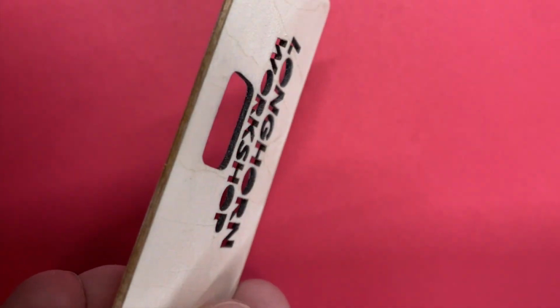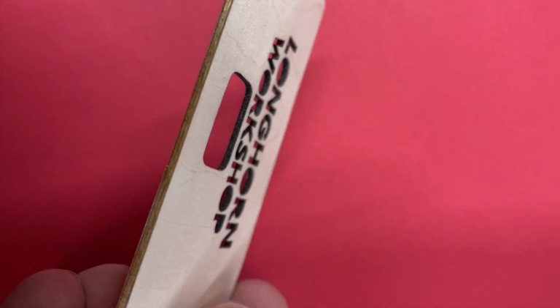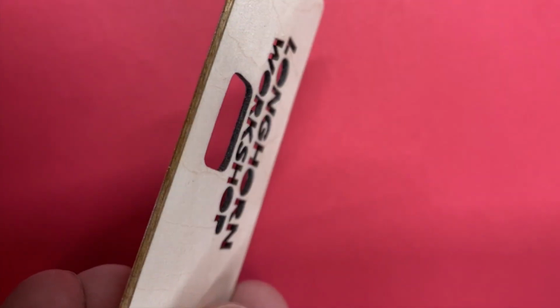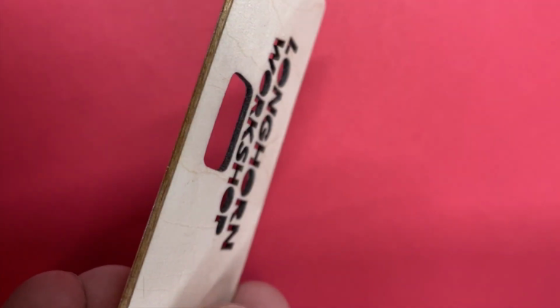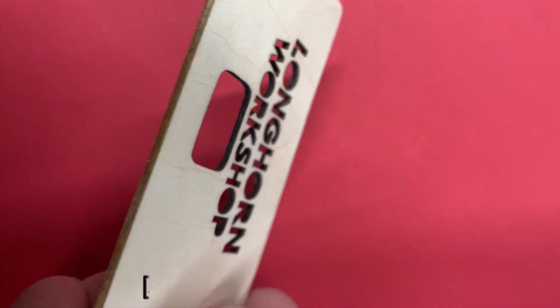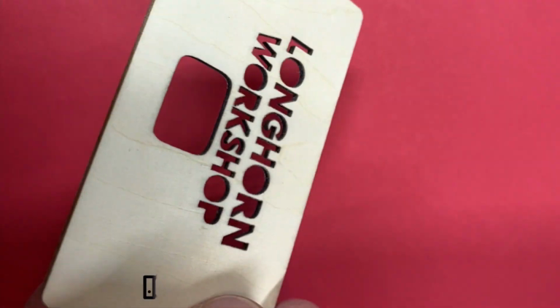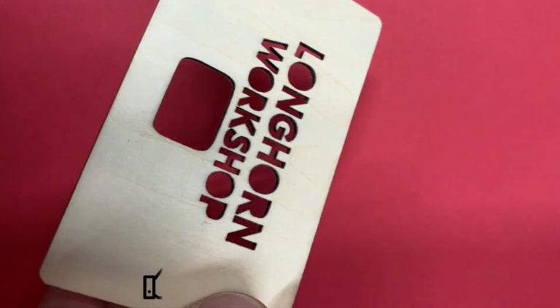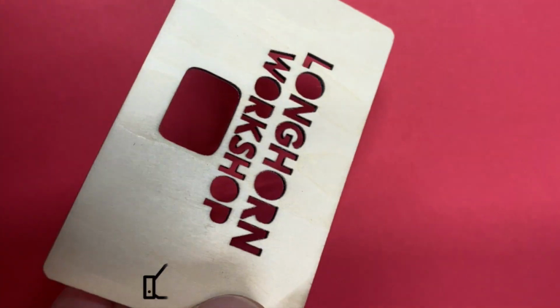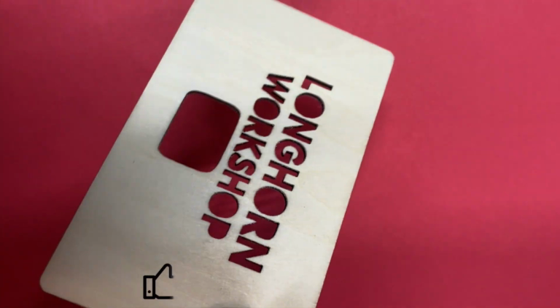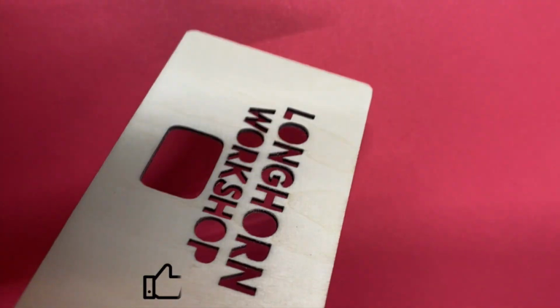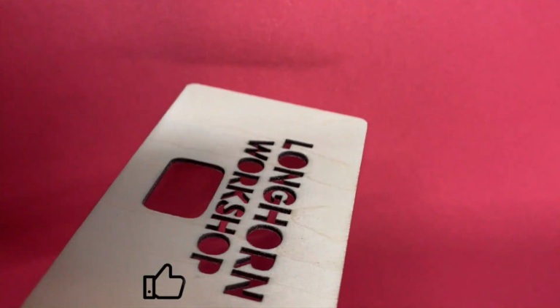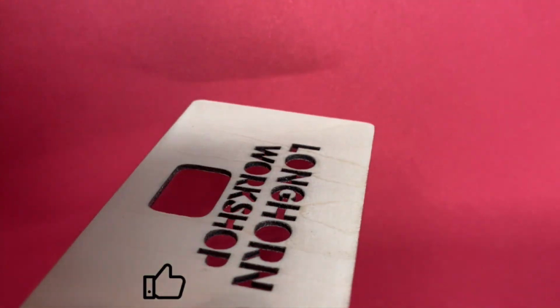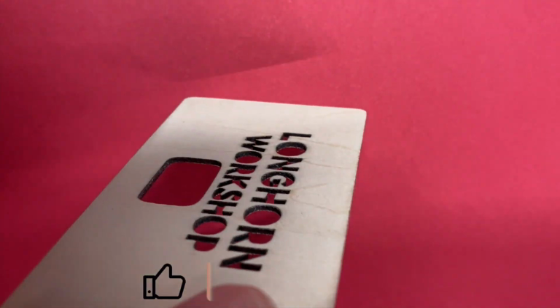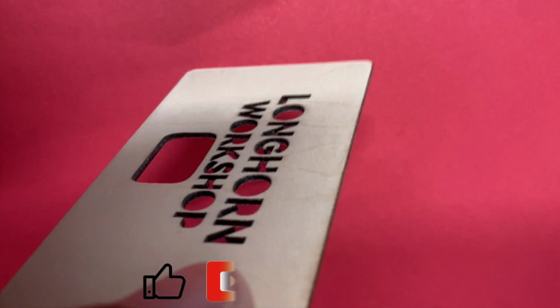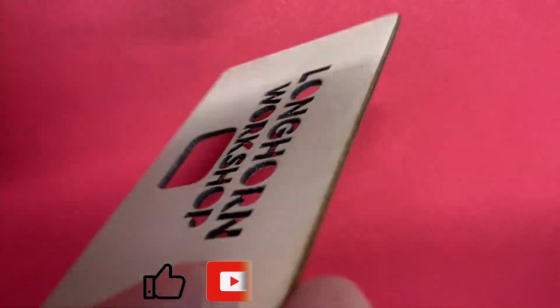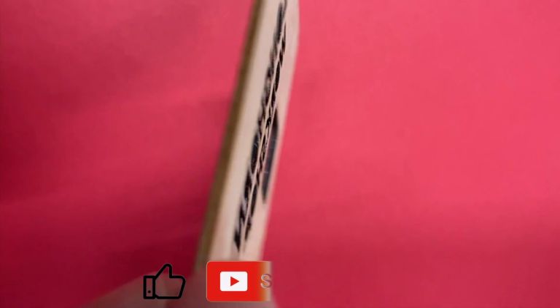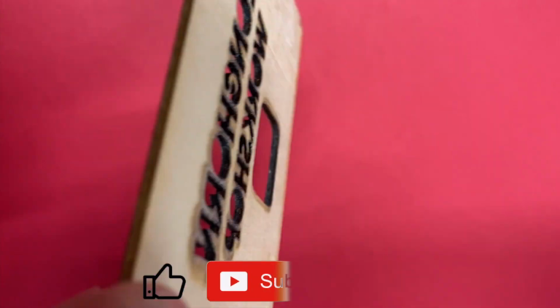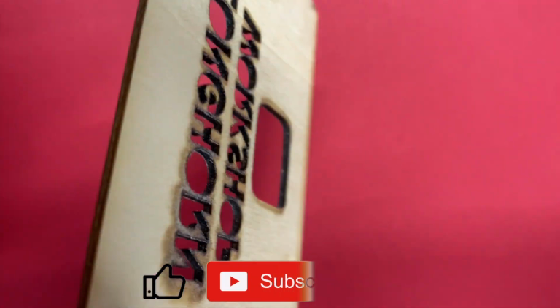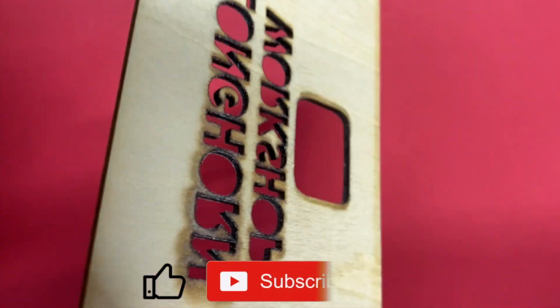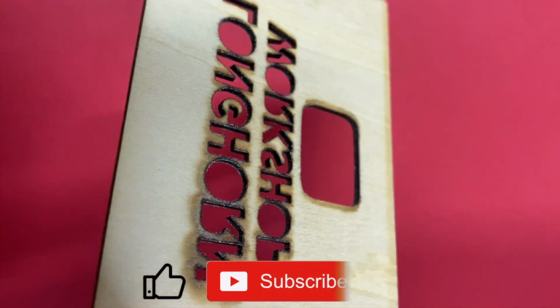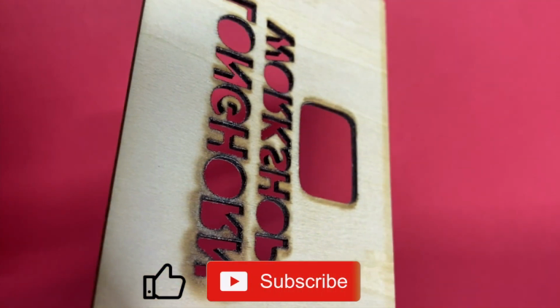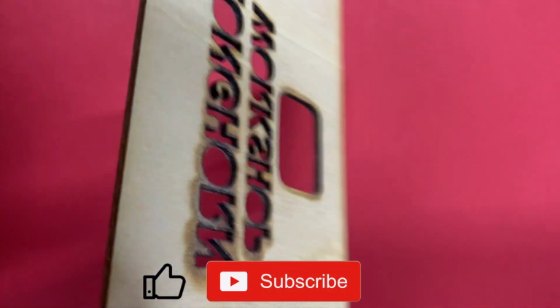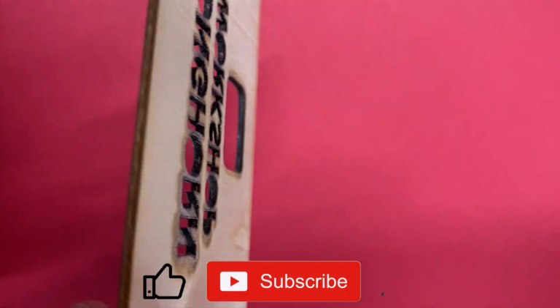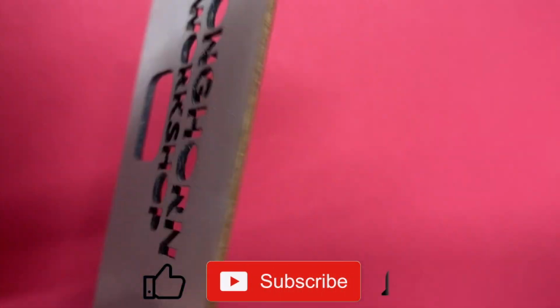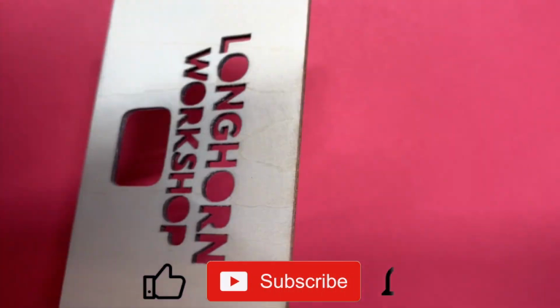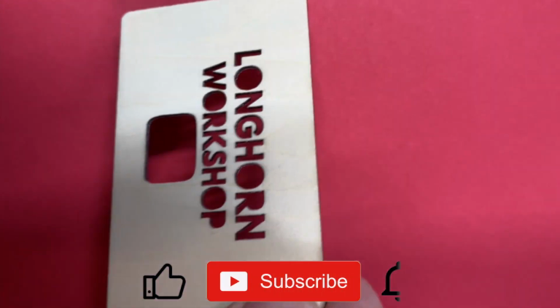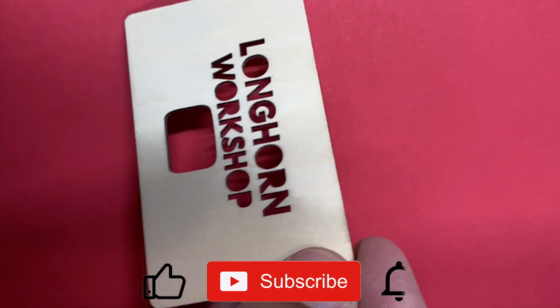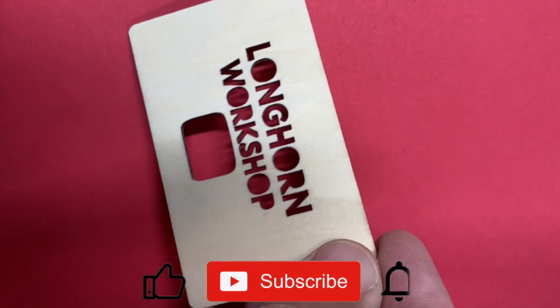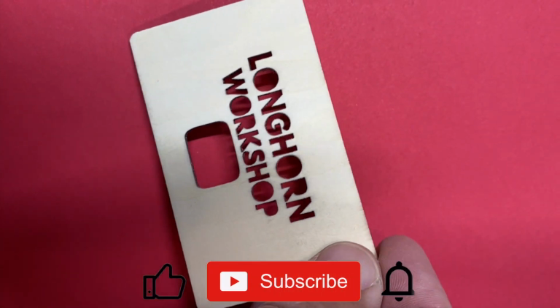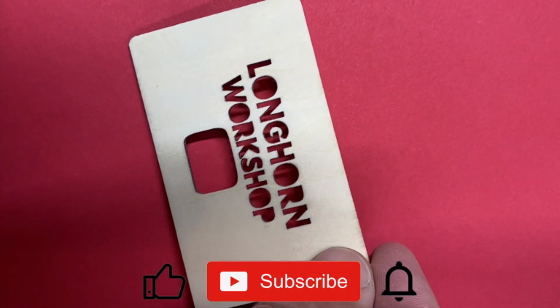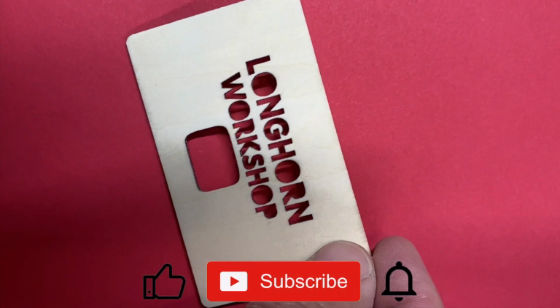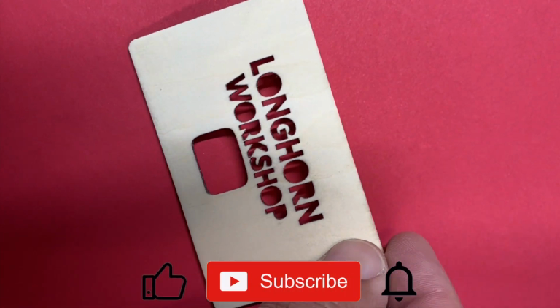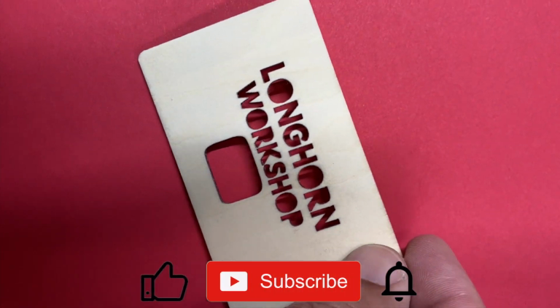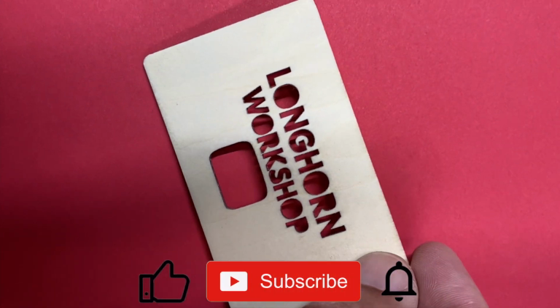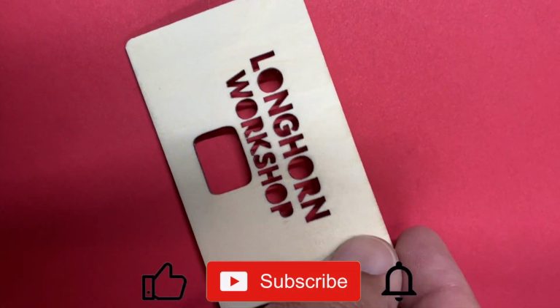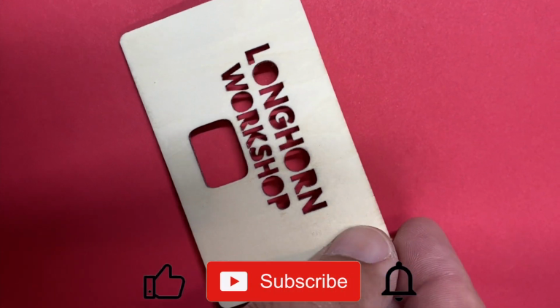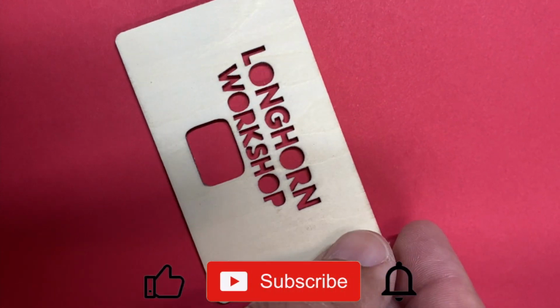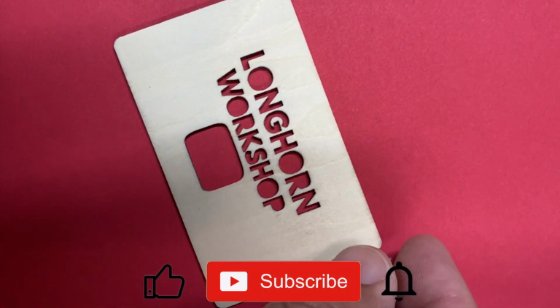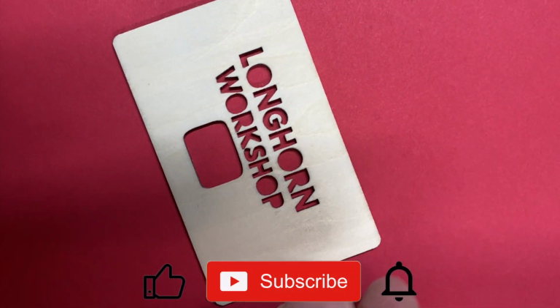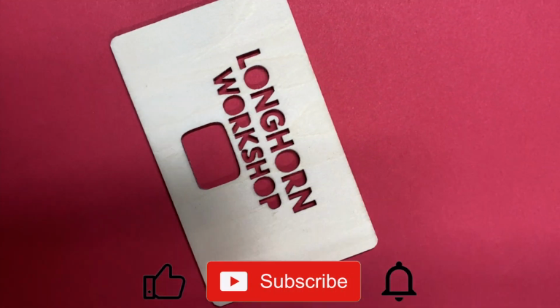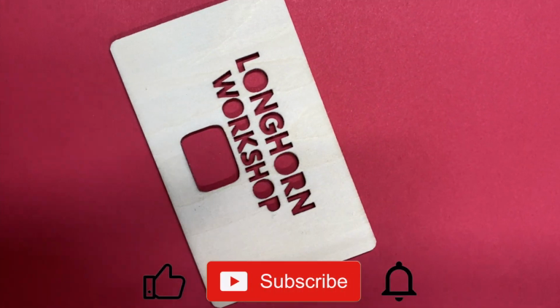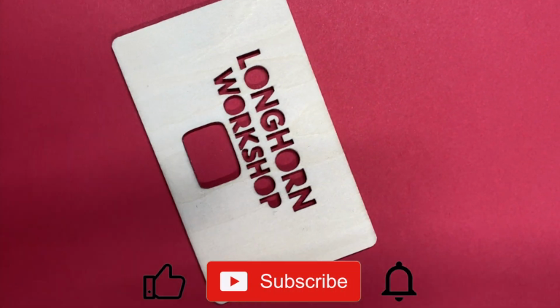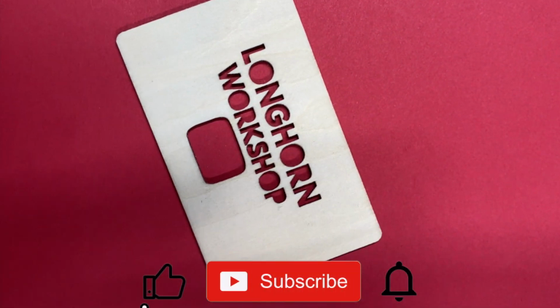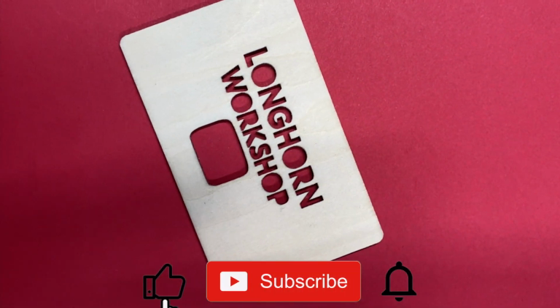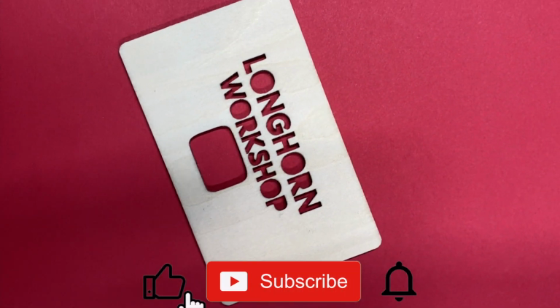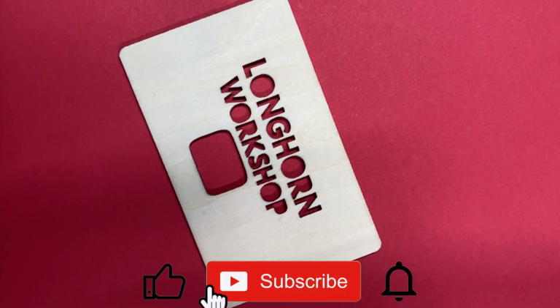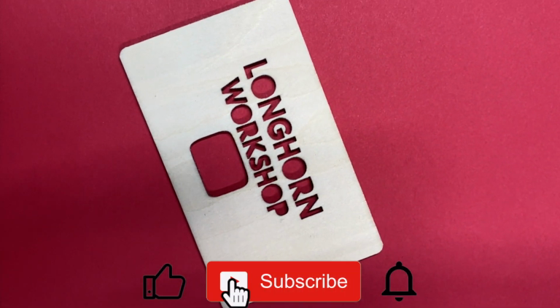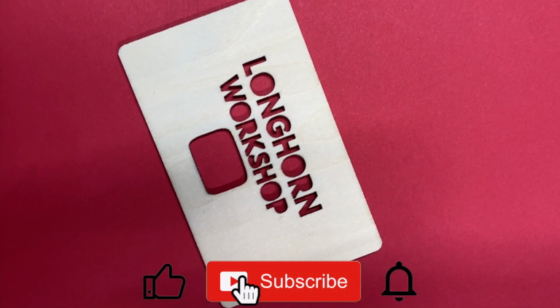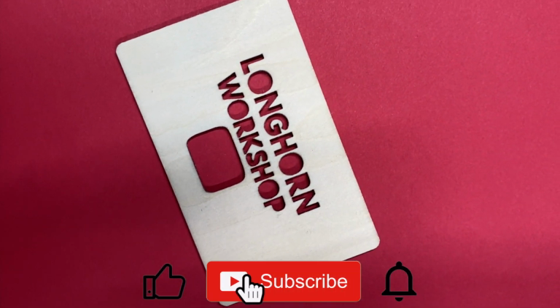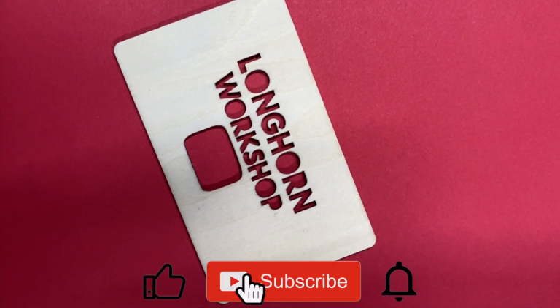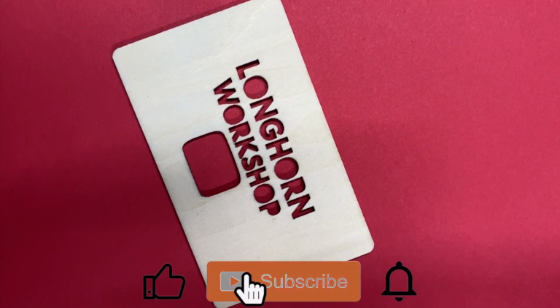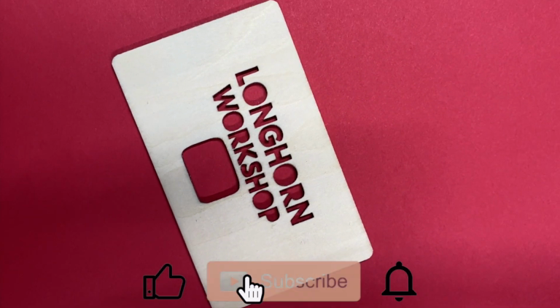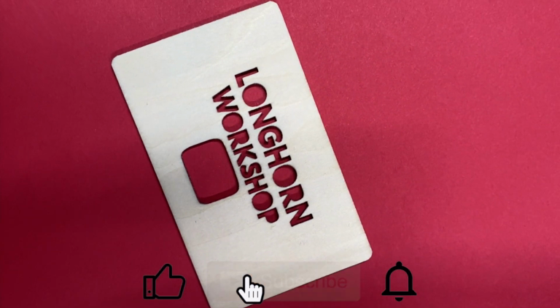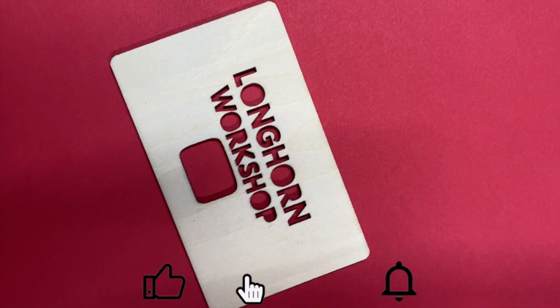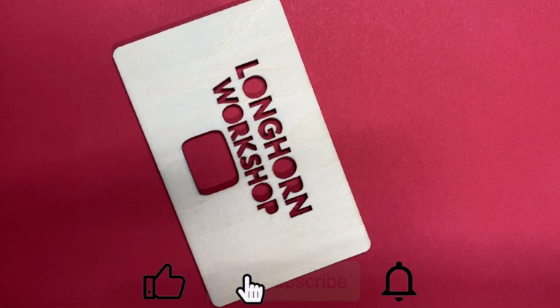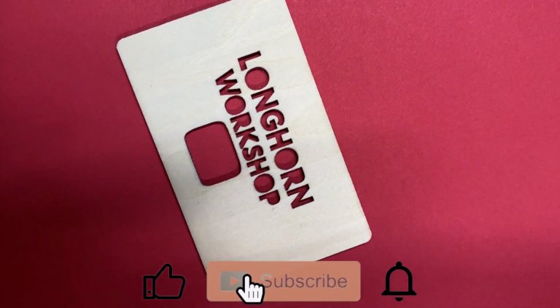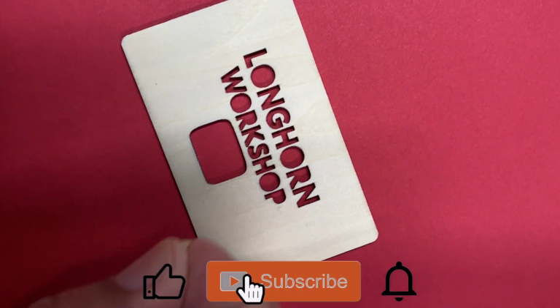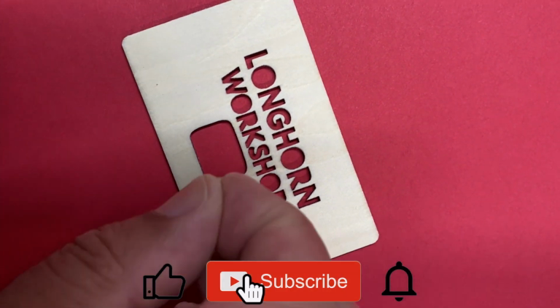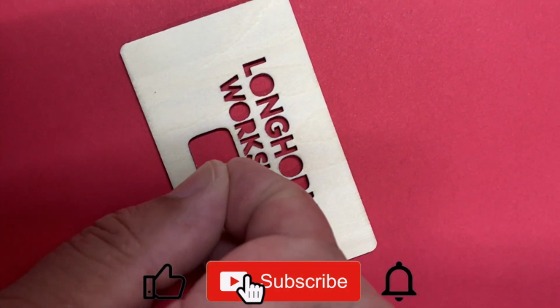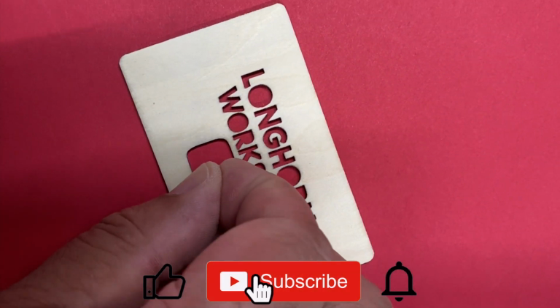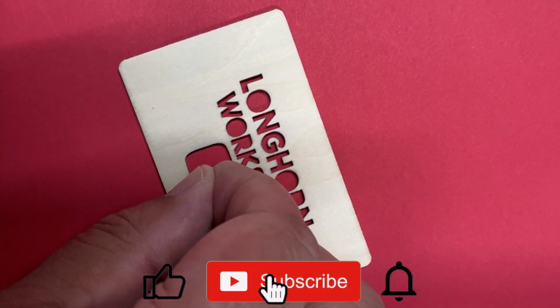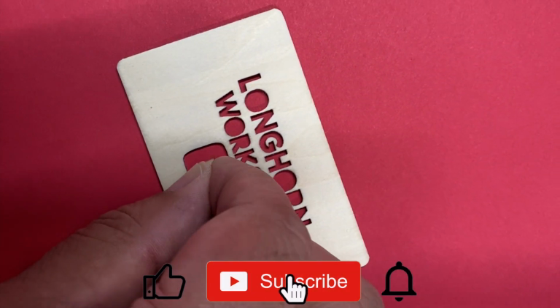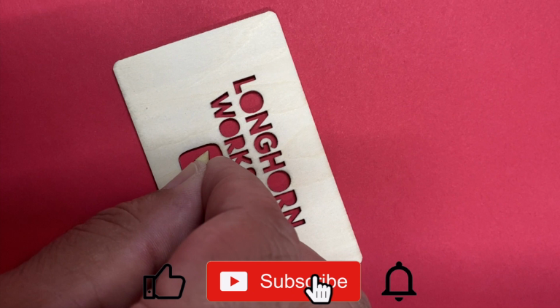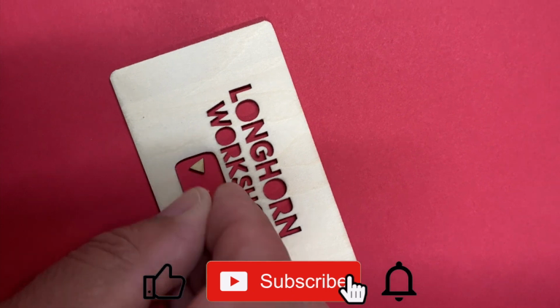We are a small channel and if you're enjoying the content, please consider subscribing. It costs nothing and it really helps us out.